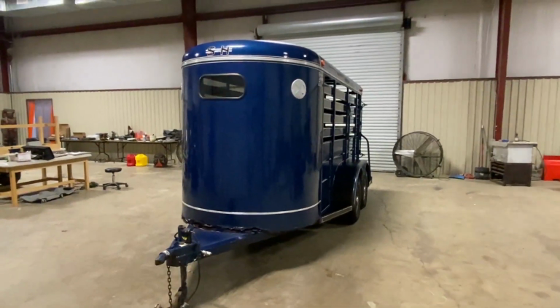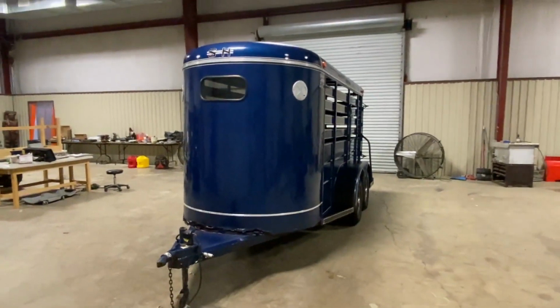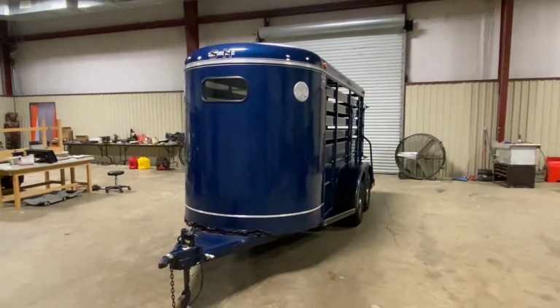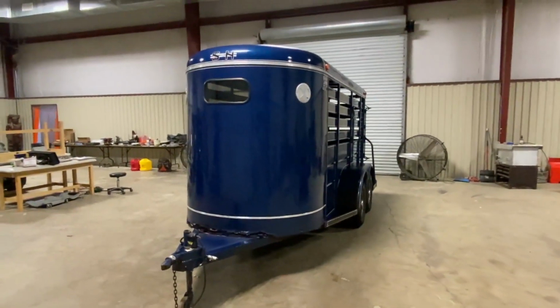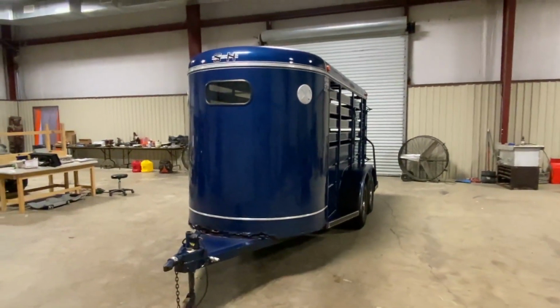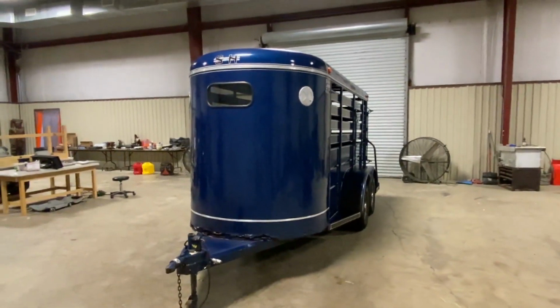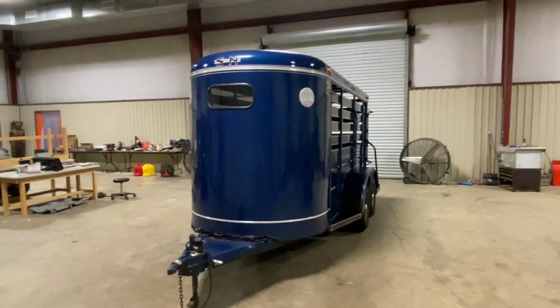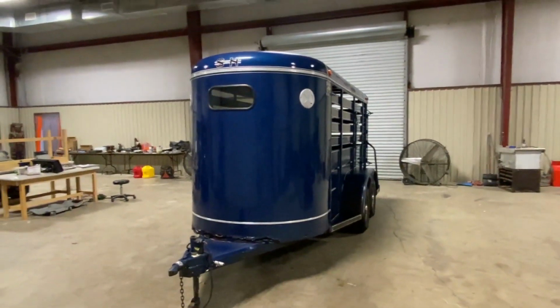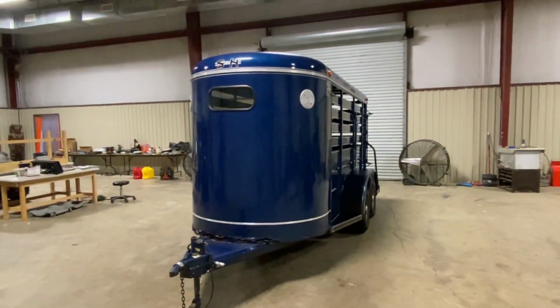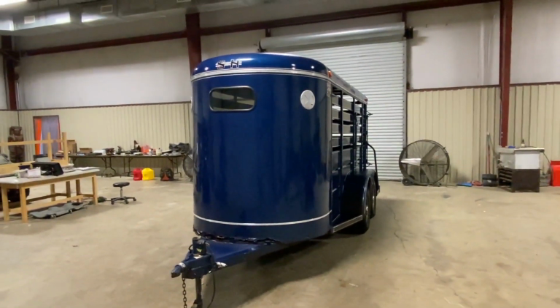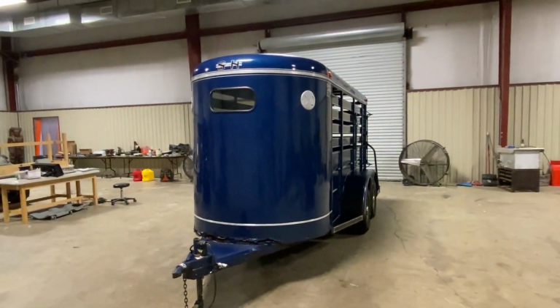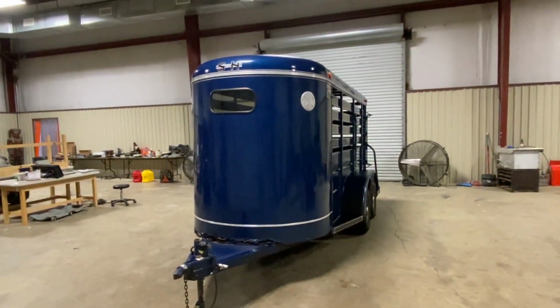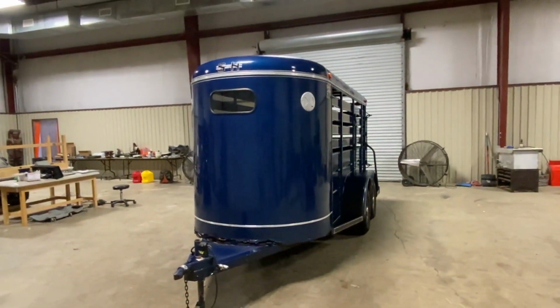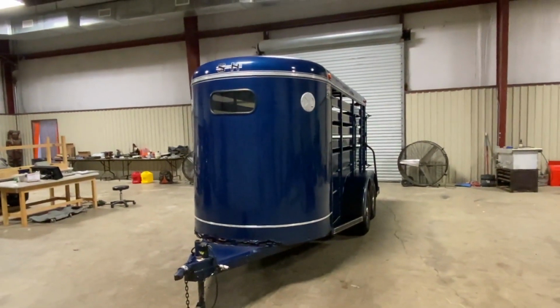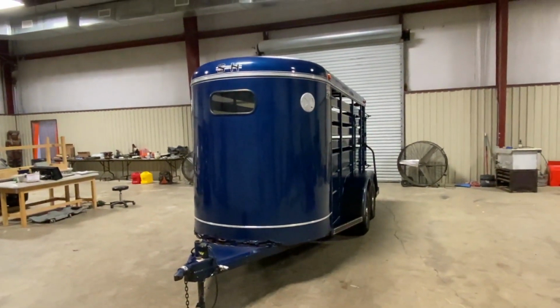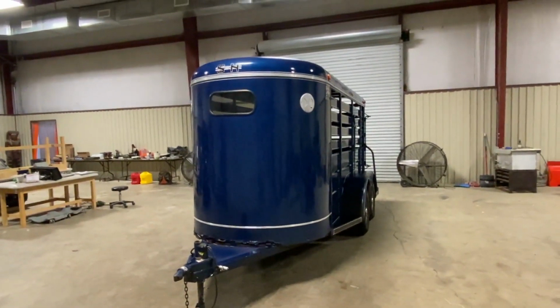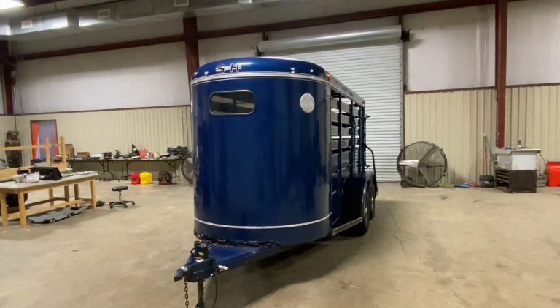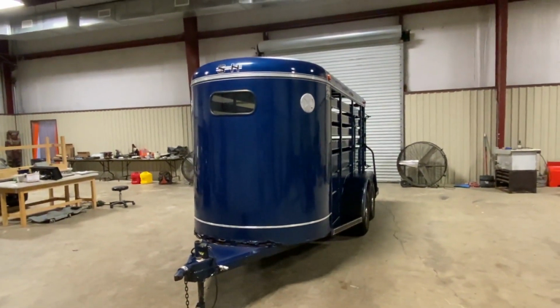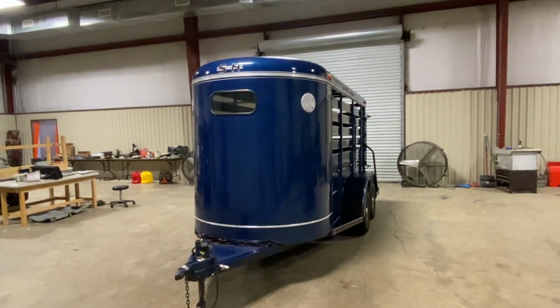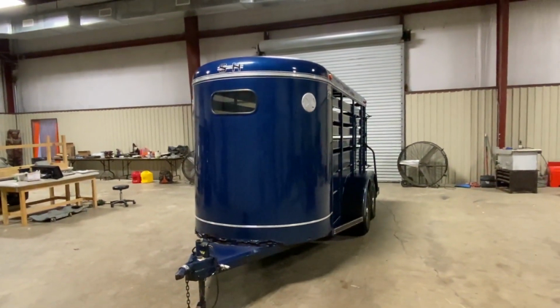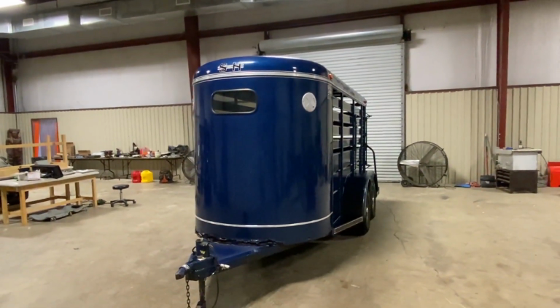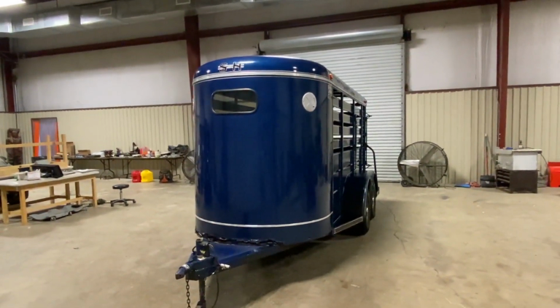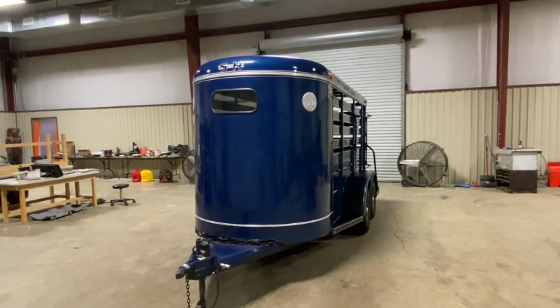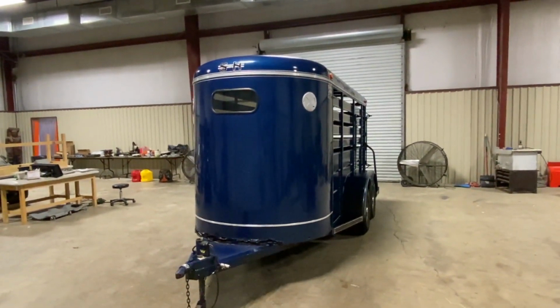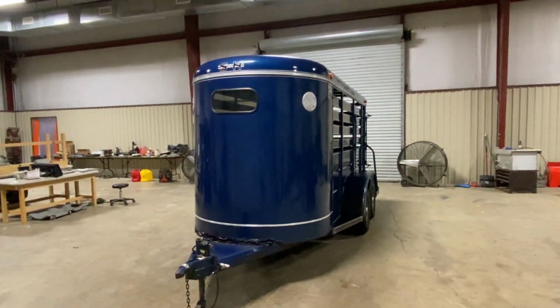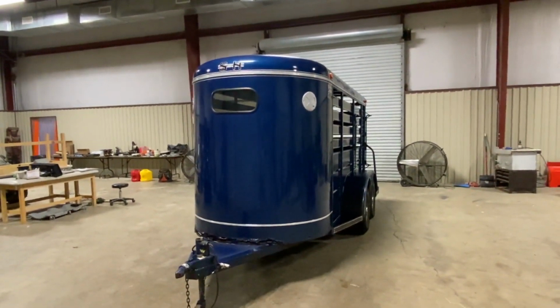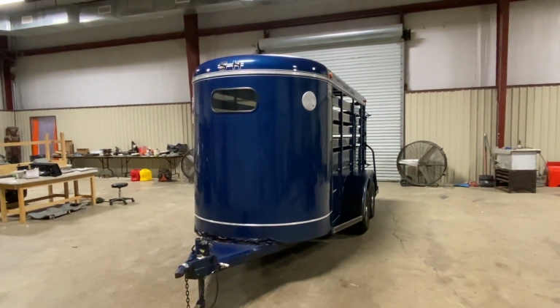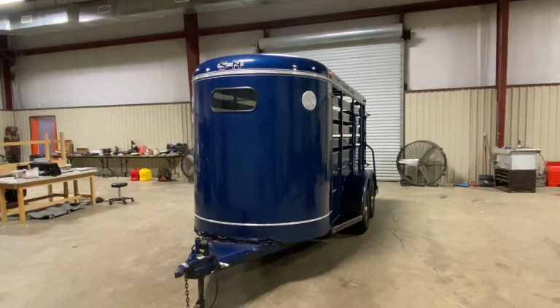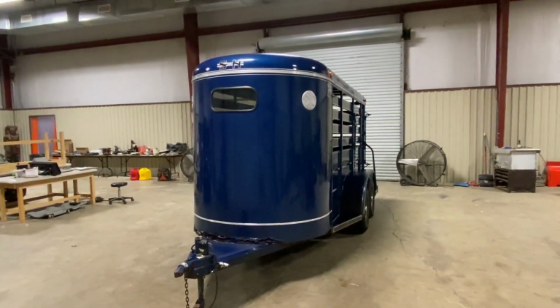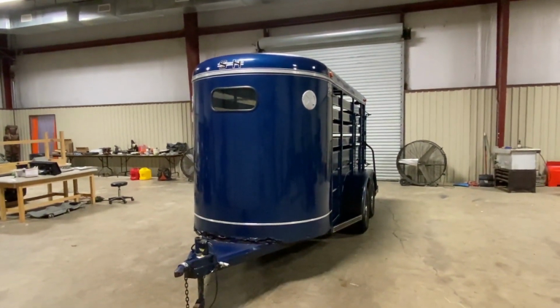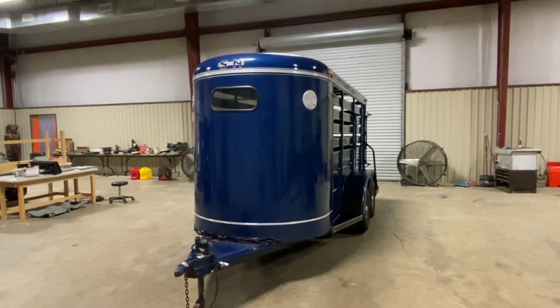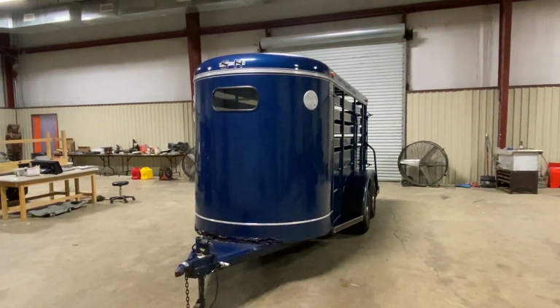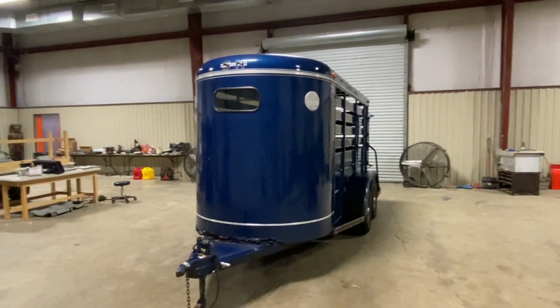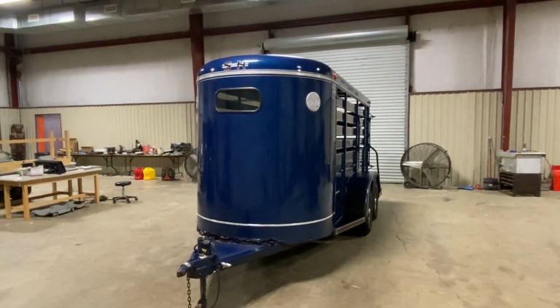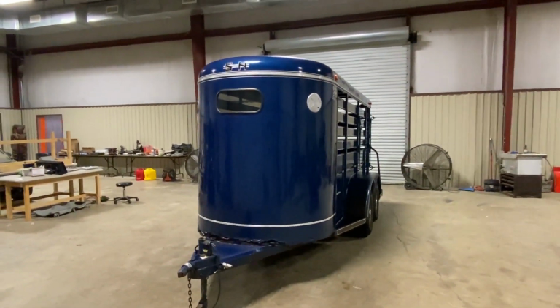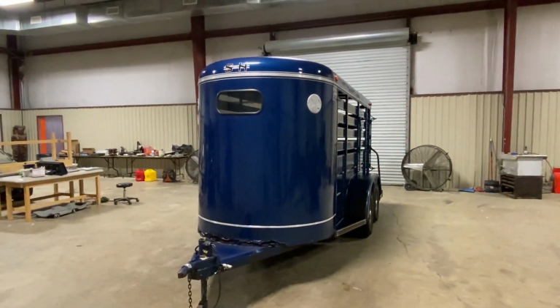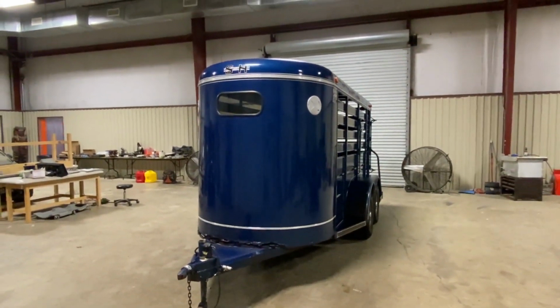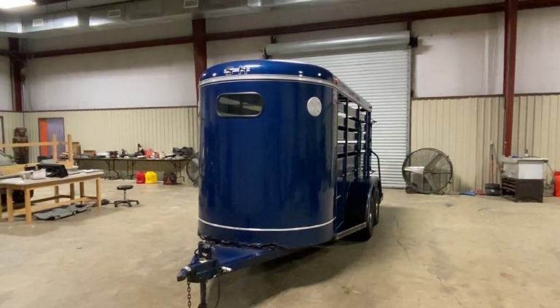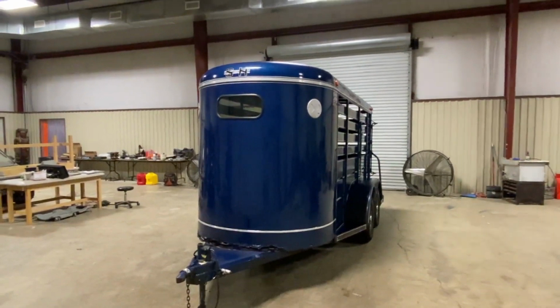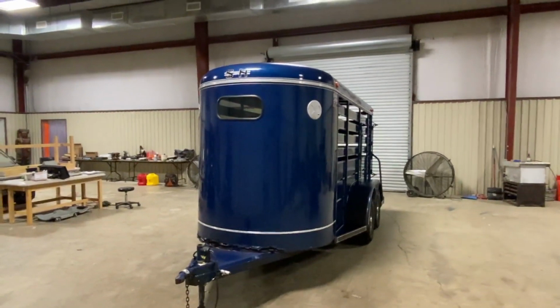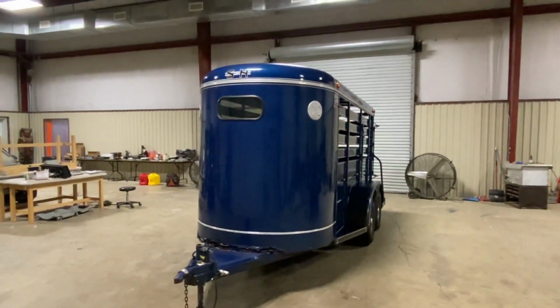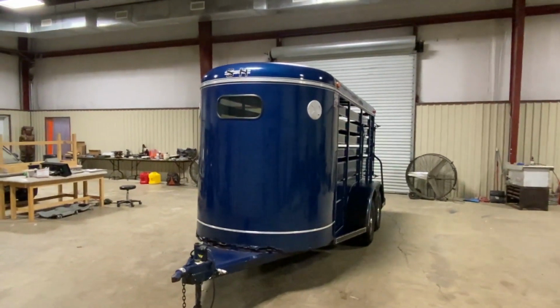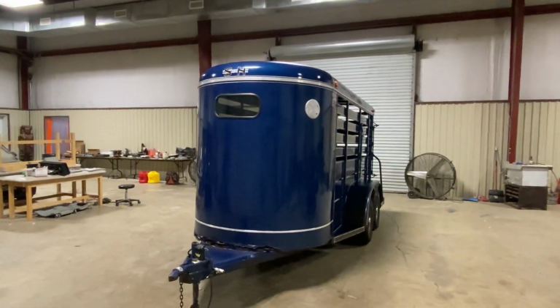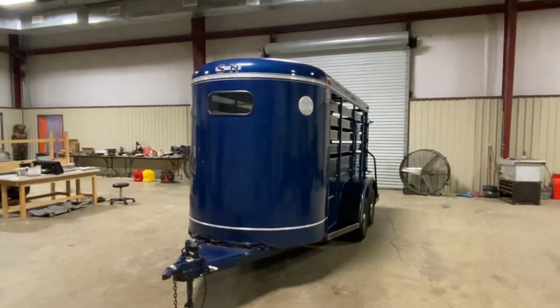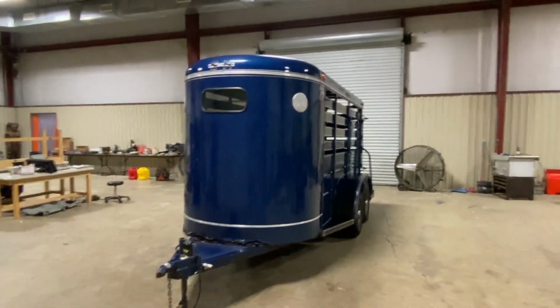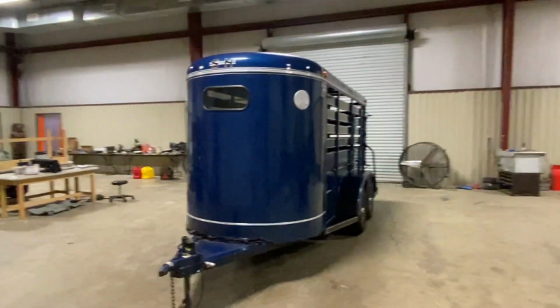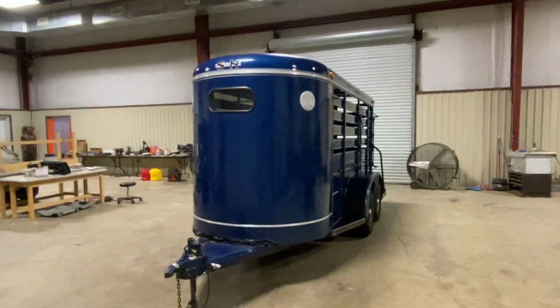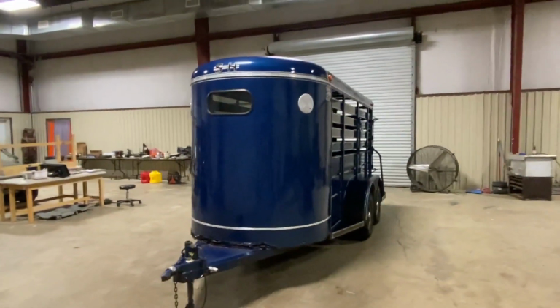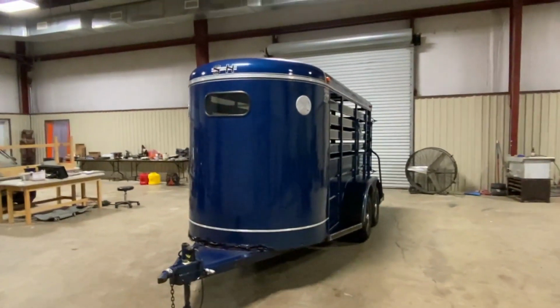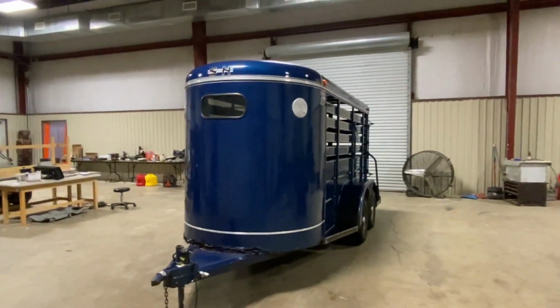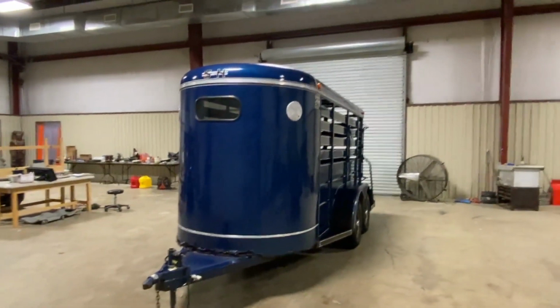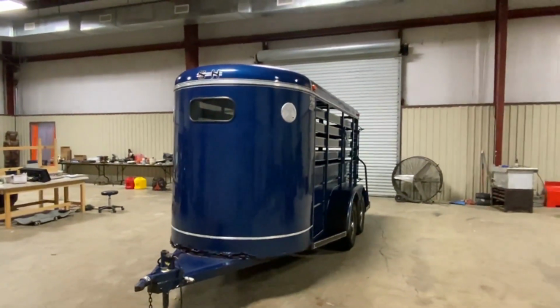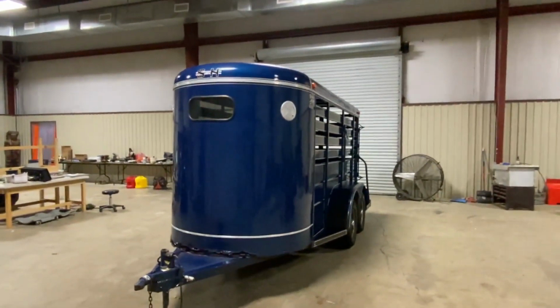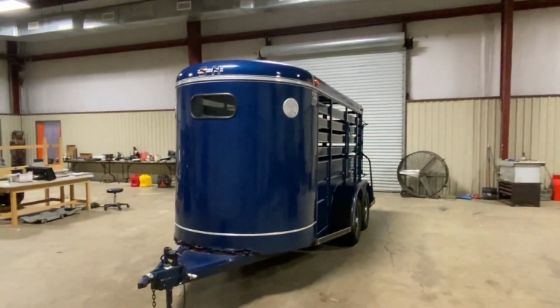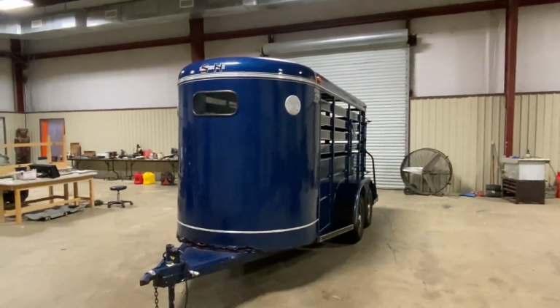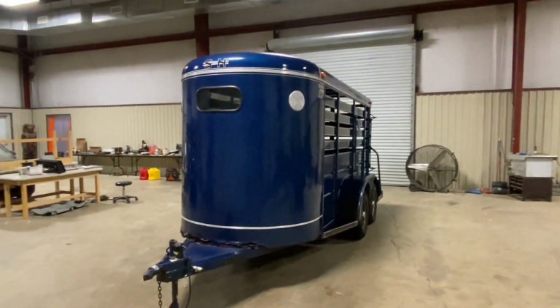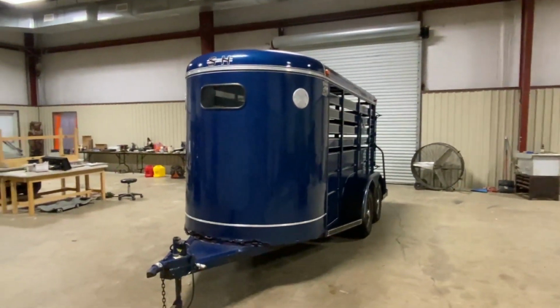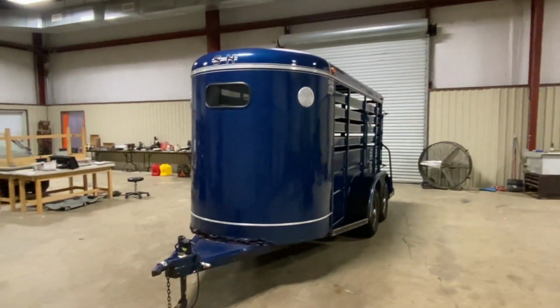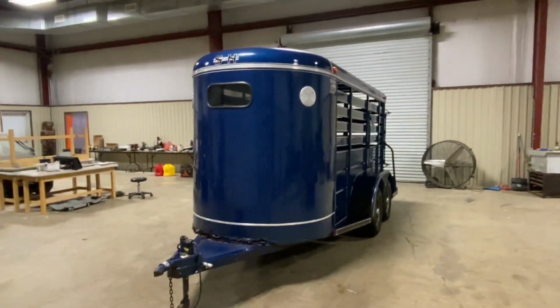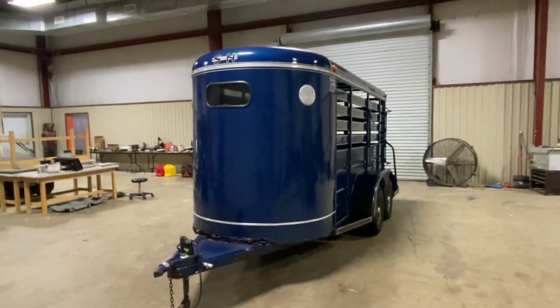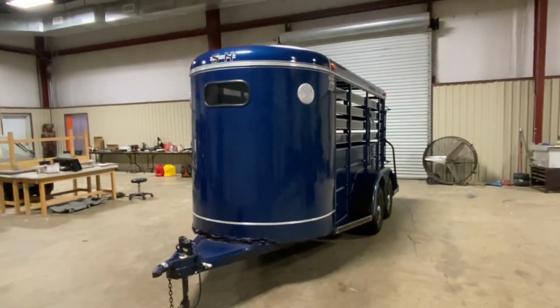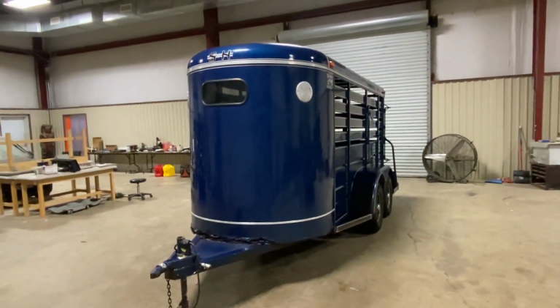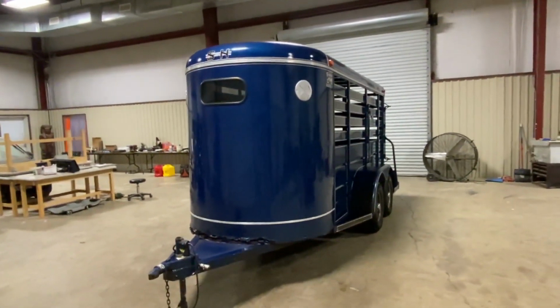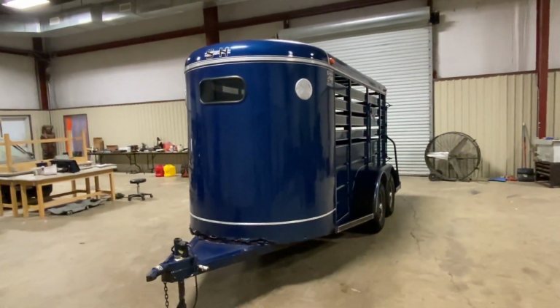Ladies, let's walk around a bit. This is a 14-foot S&H stock trailer. It's a pretty clean little trailer. It came off a local gentleman who passed away. We're selling it for the estate for his family.